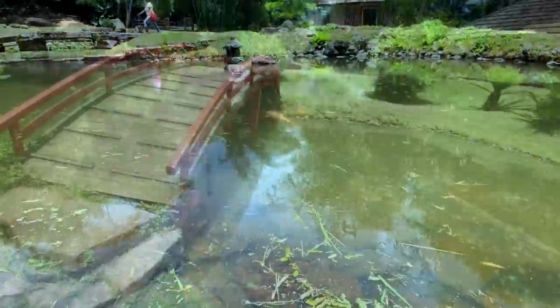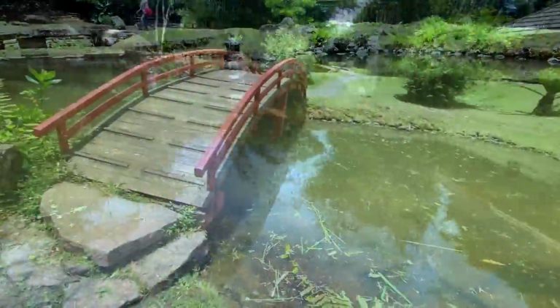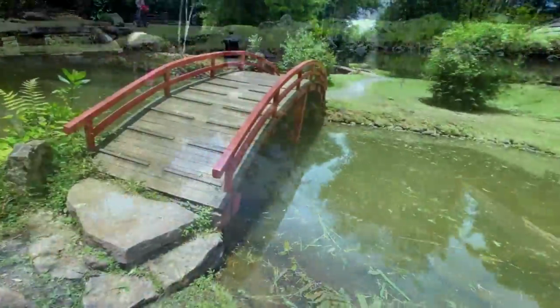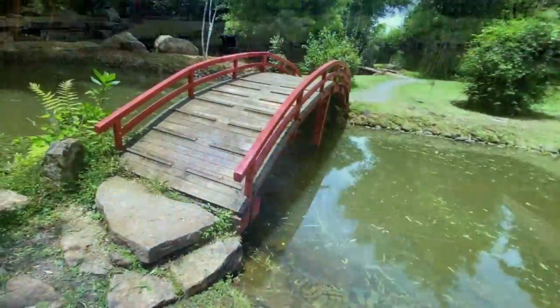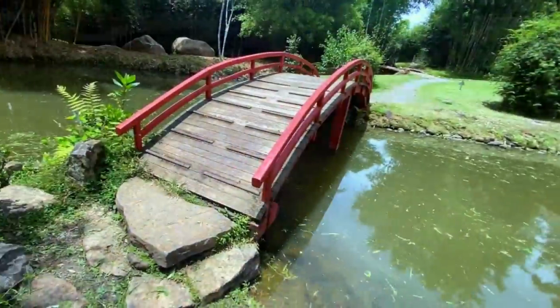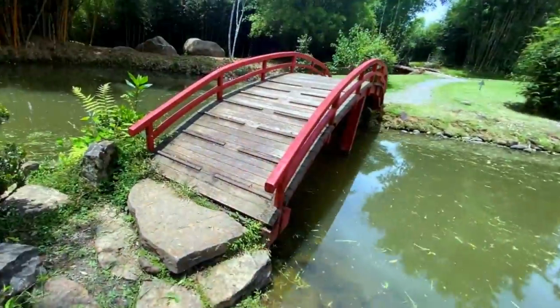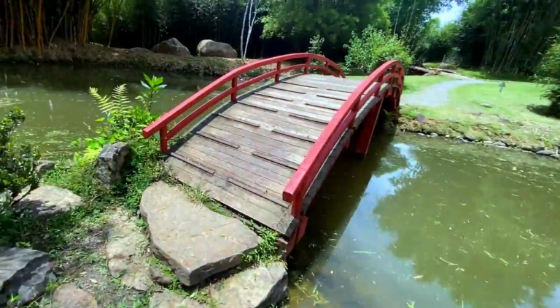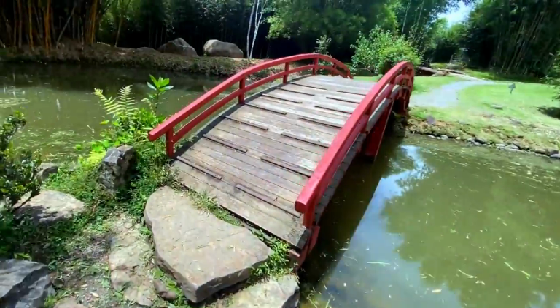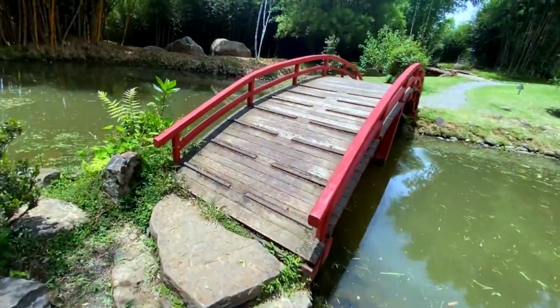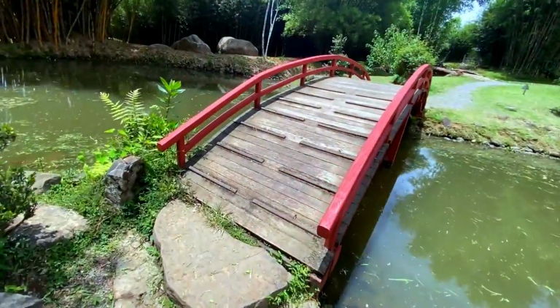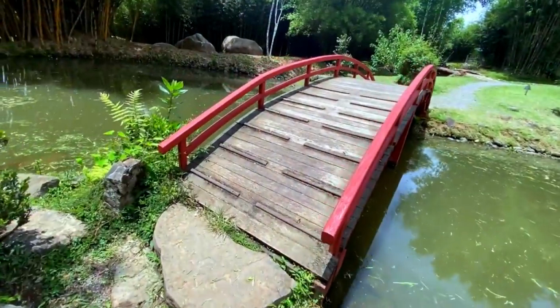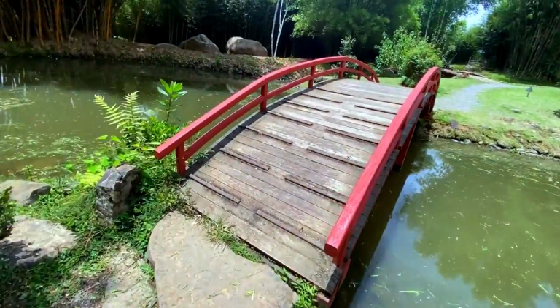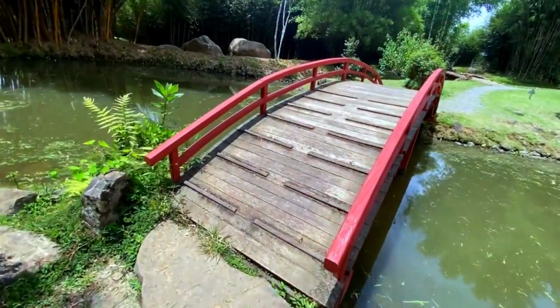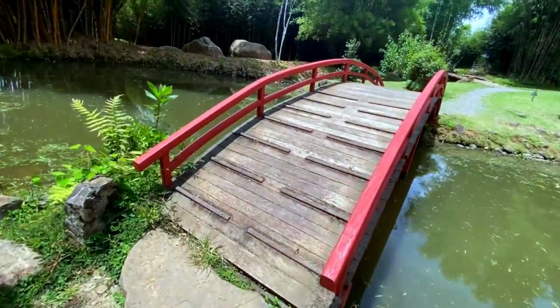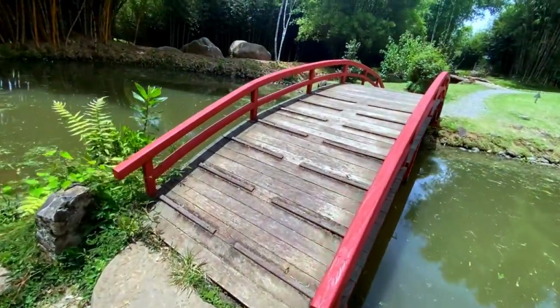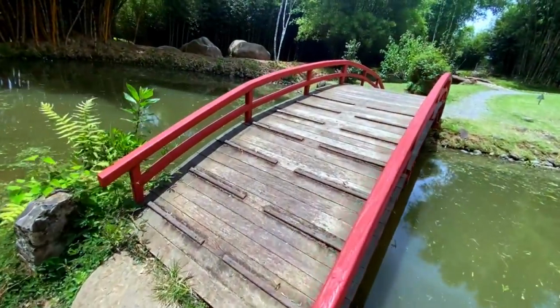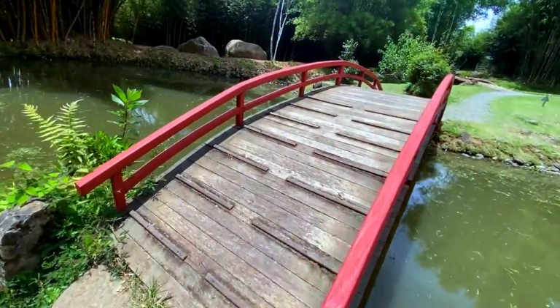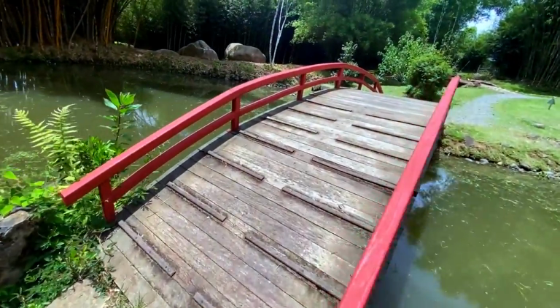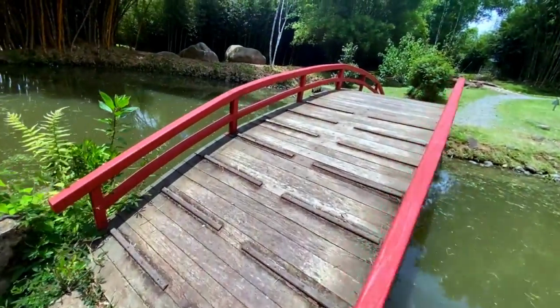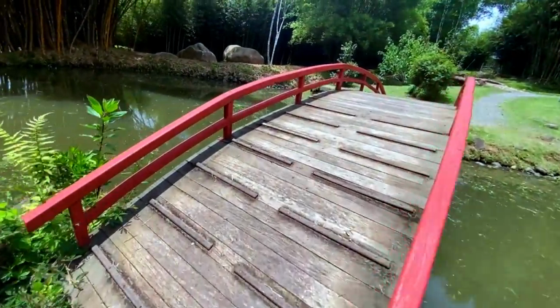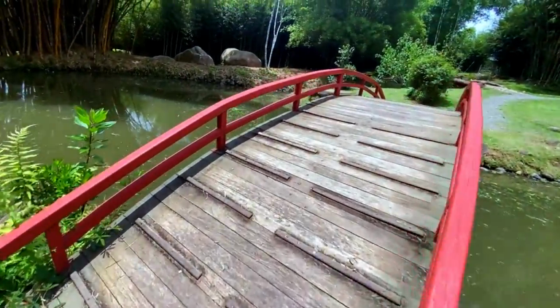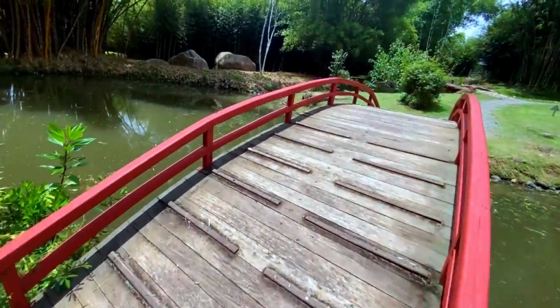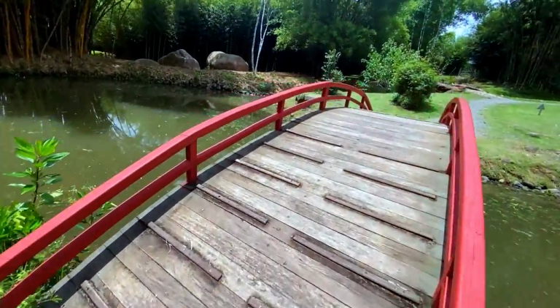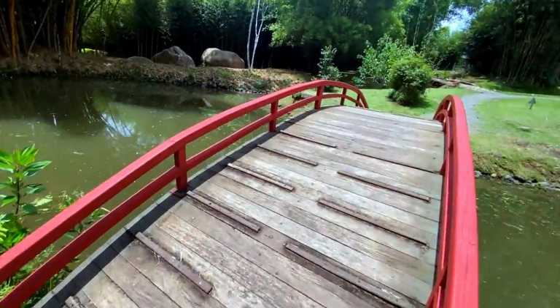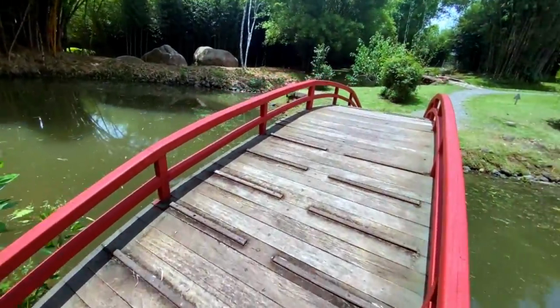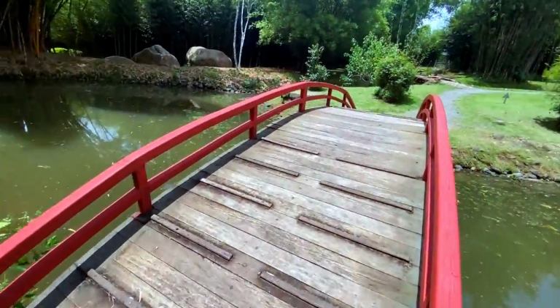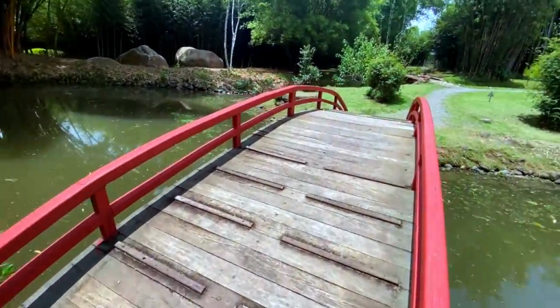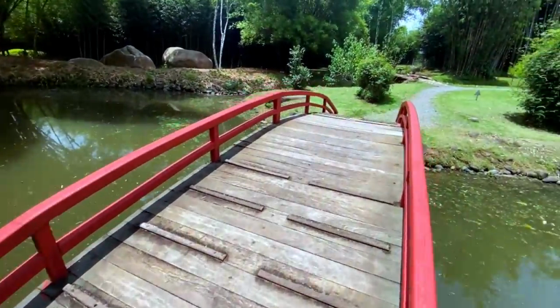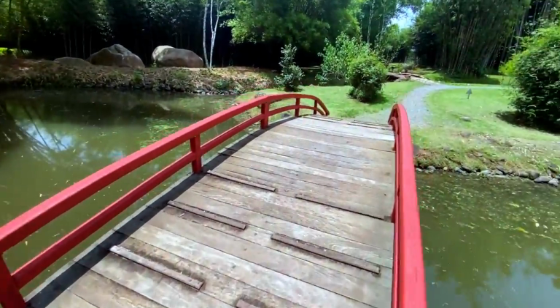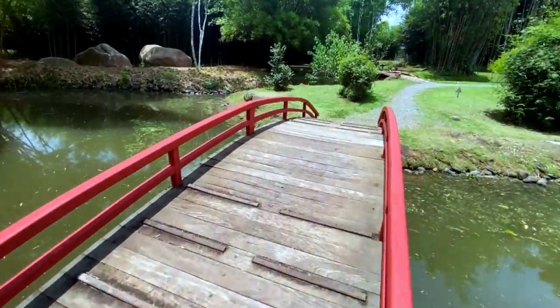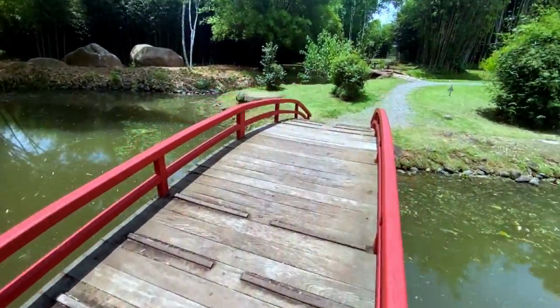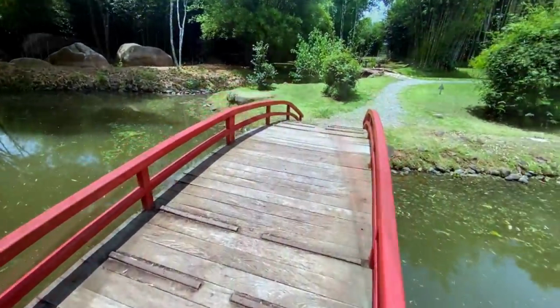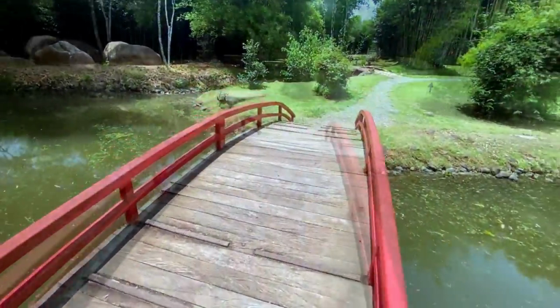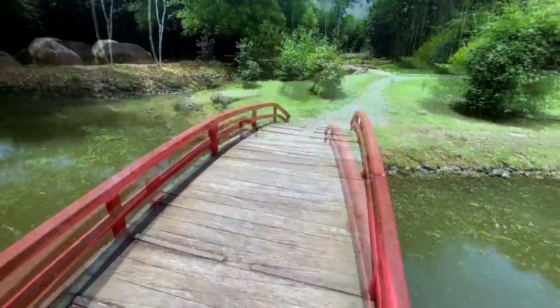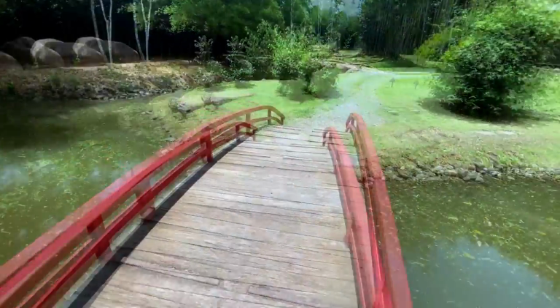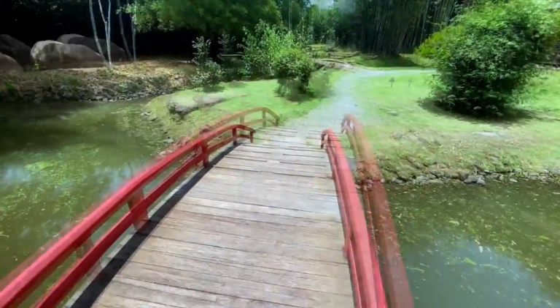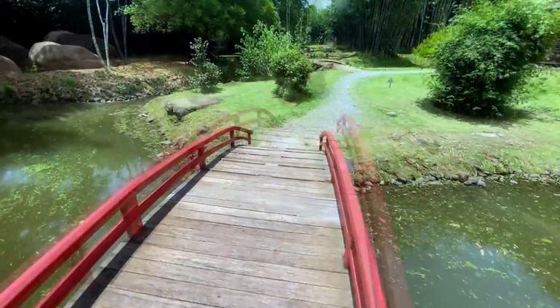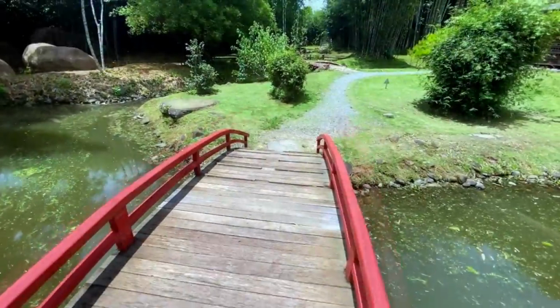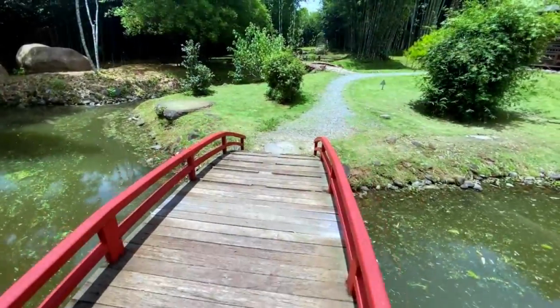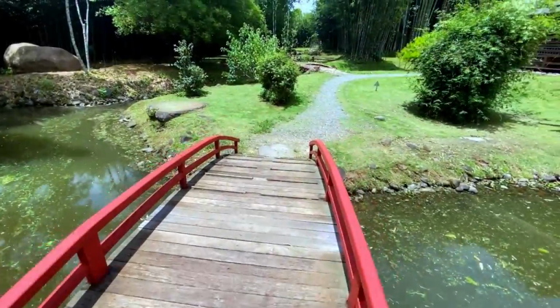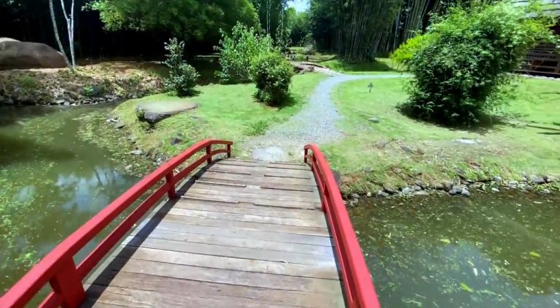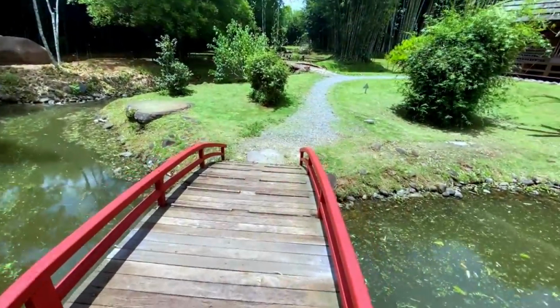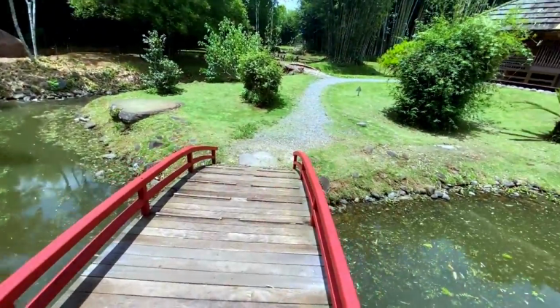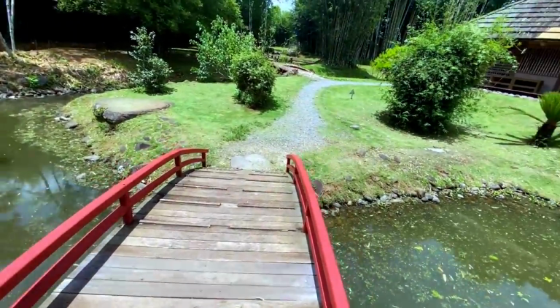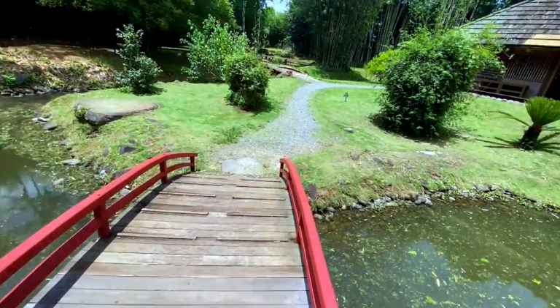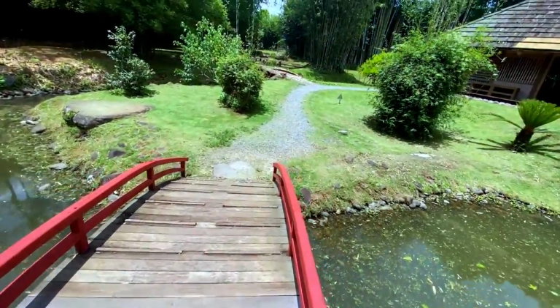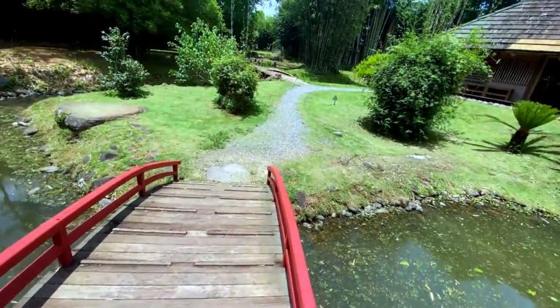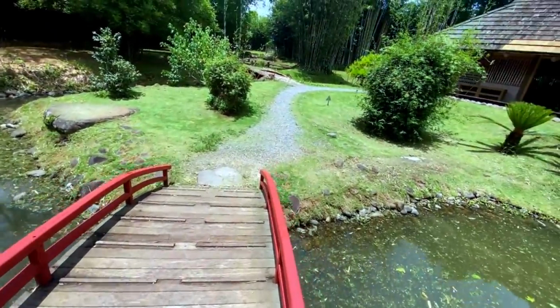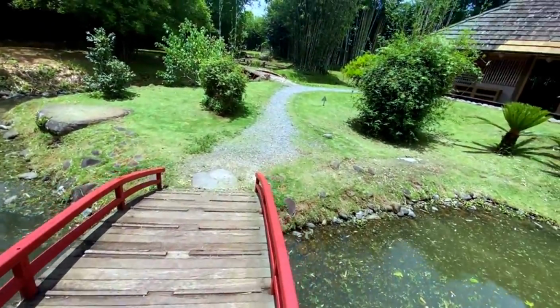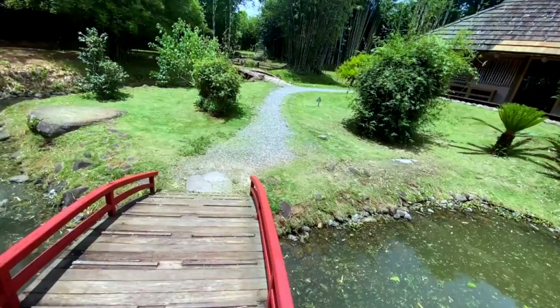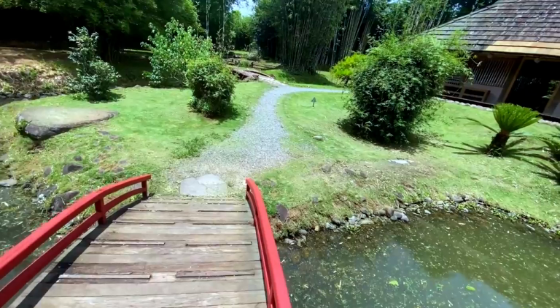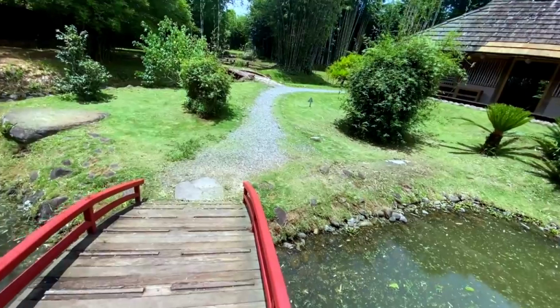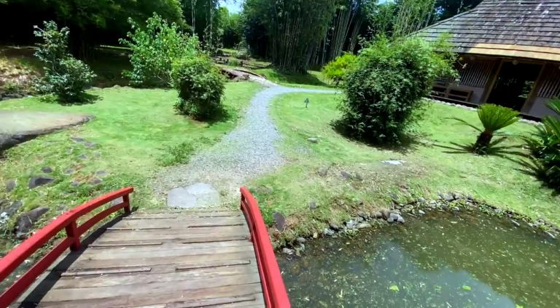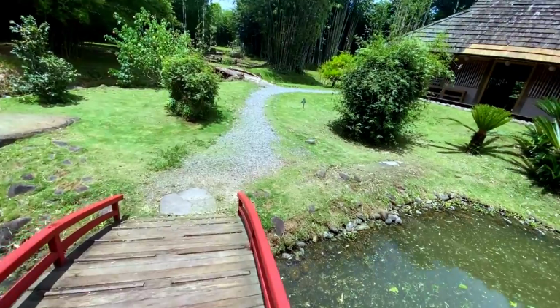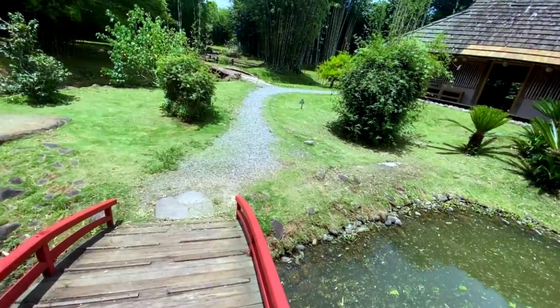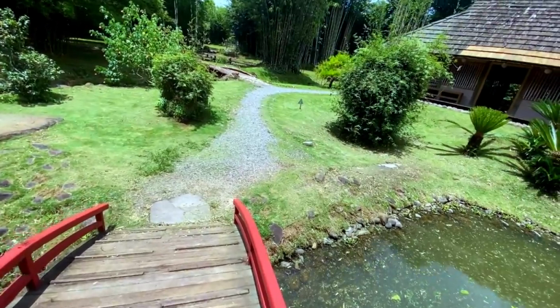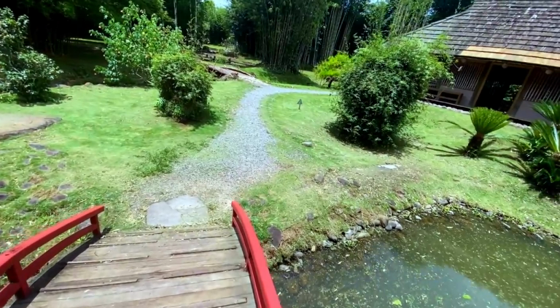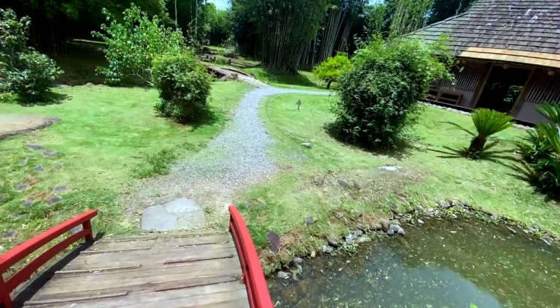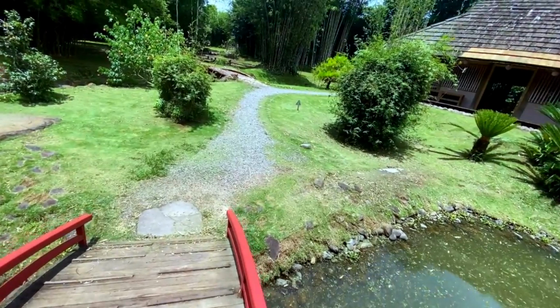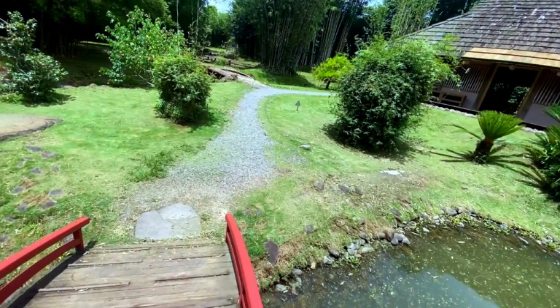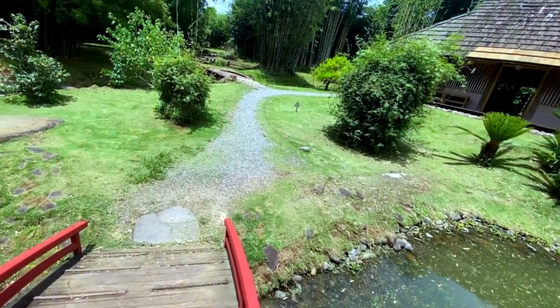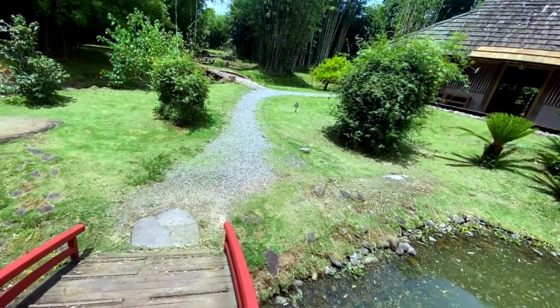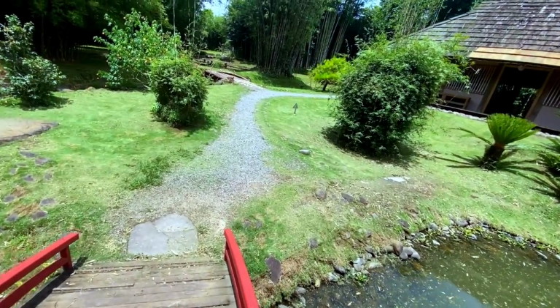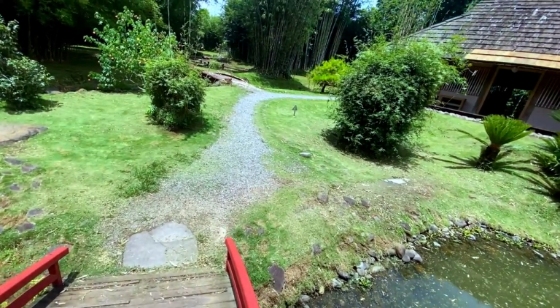As I turn around to leave the small island over the bridge, I will leave you here until the next time when we walk in the bamboo. Till next time, take care.